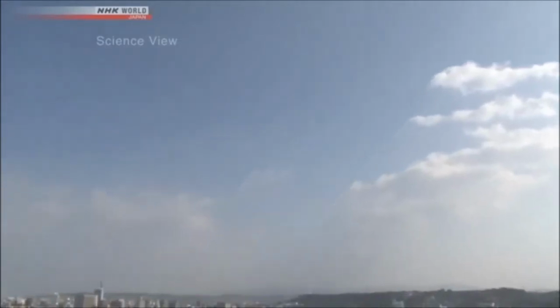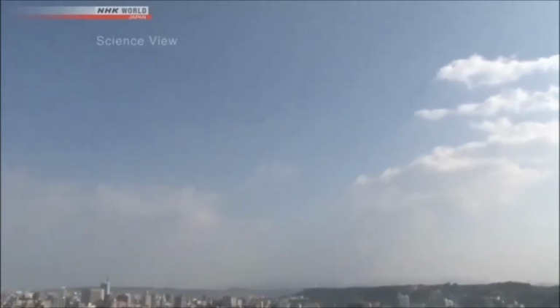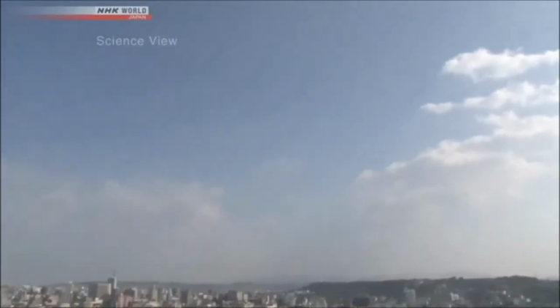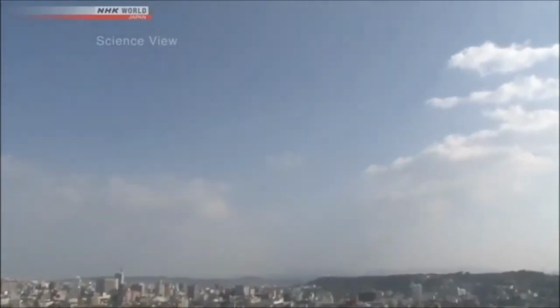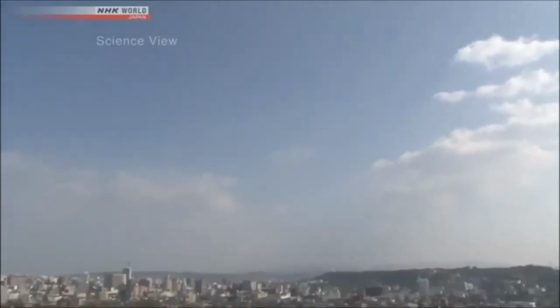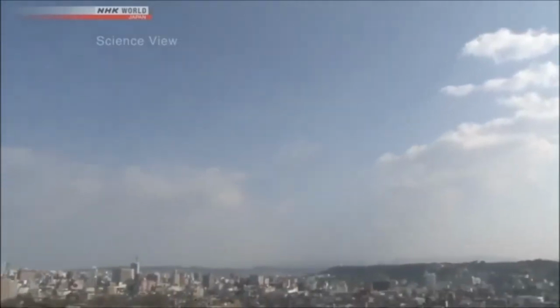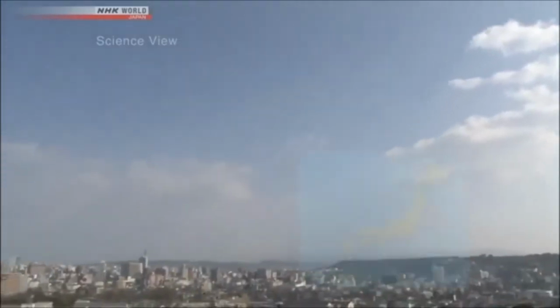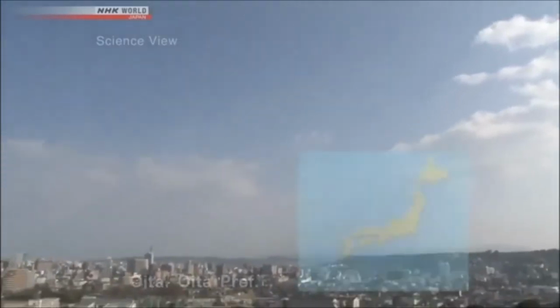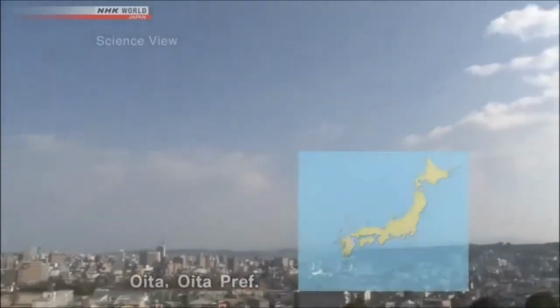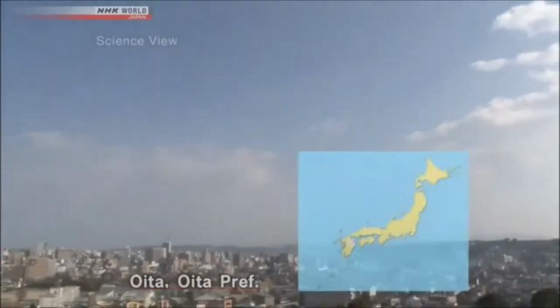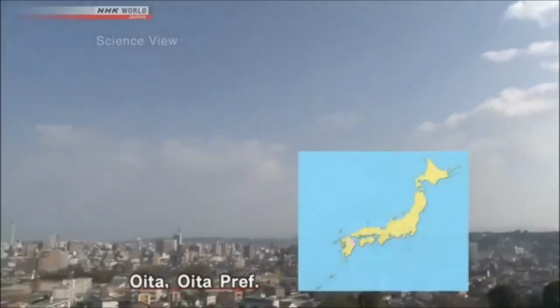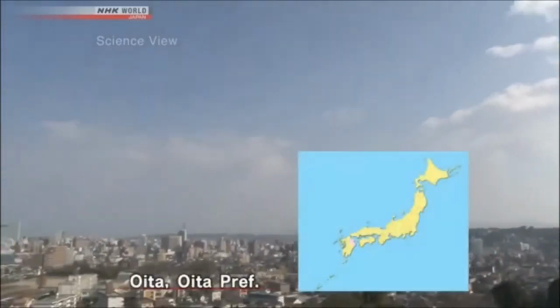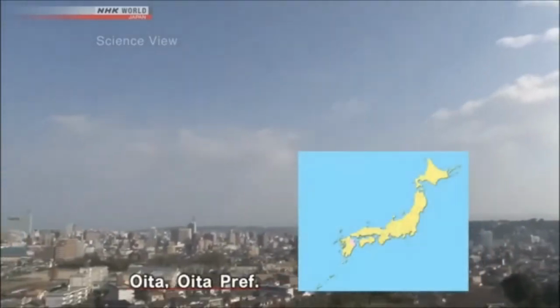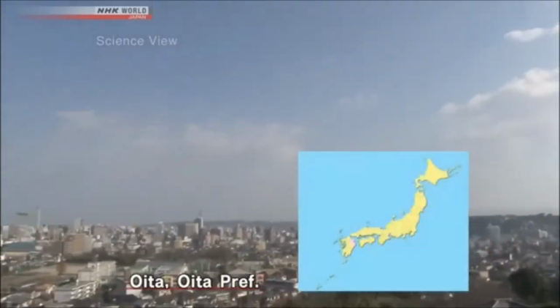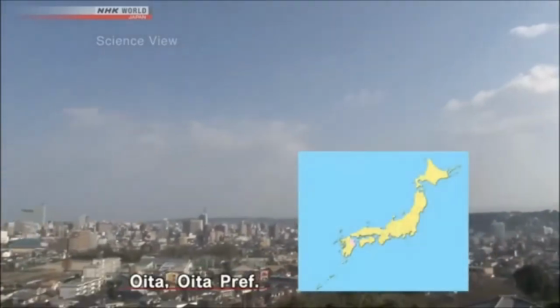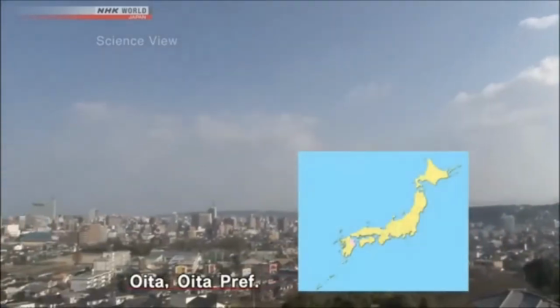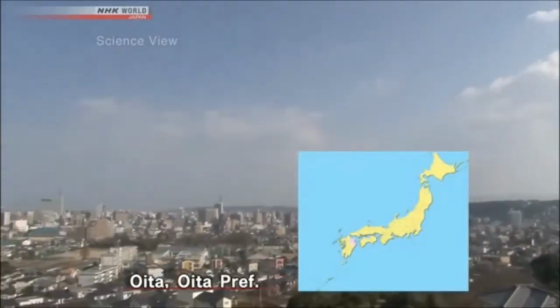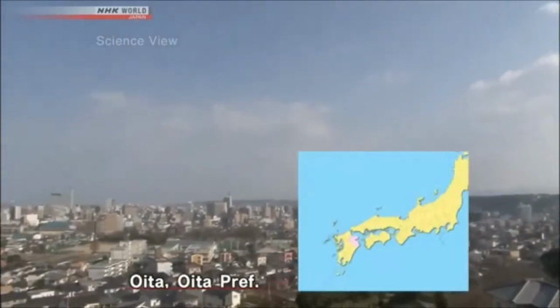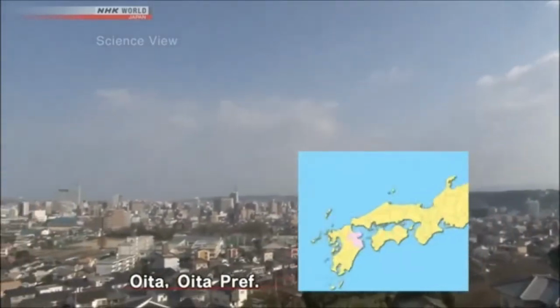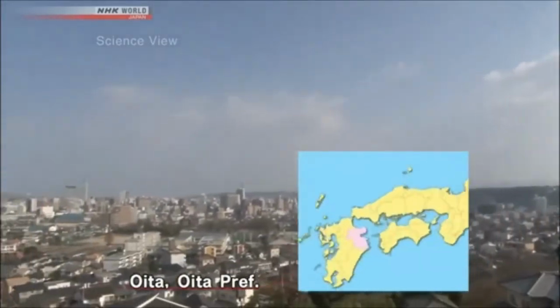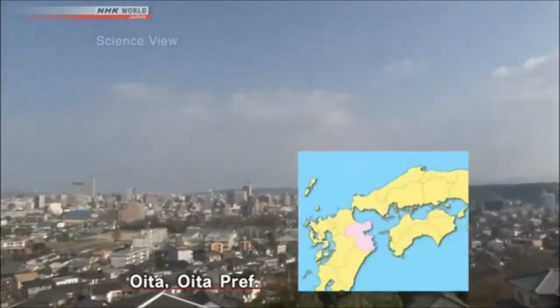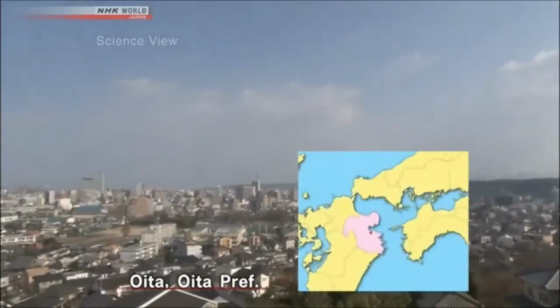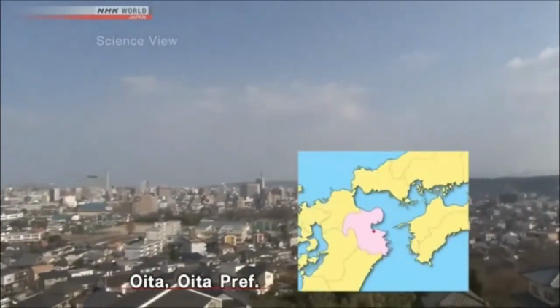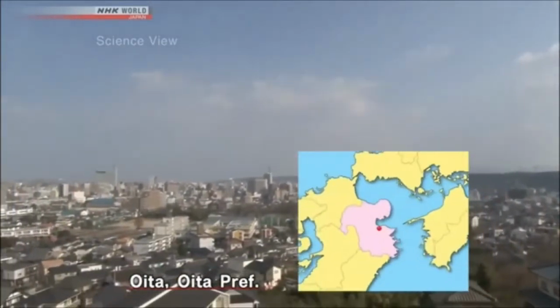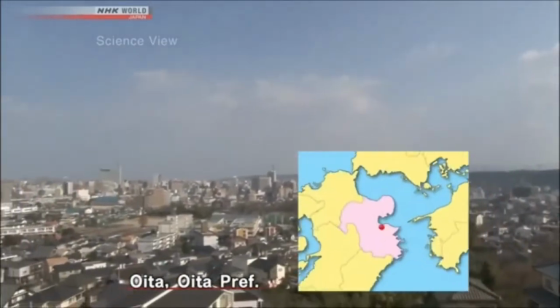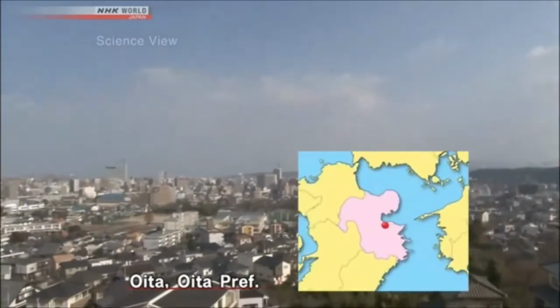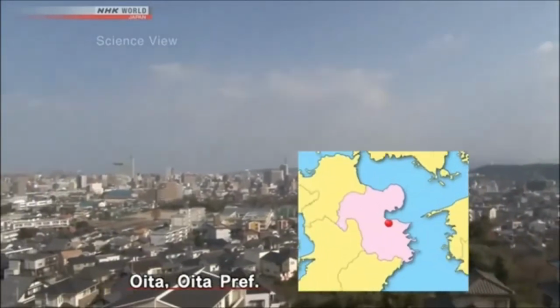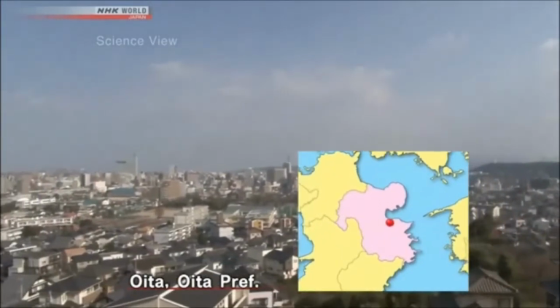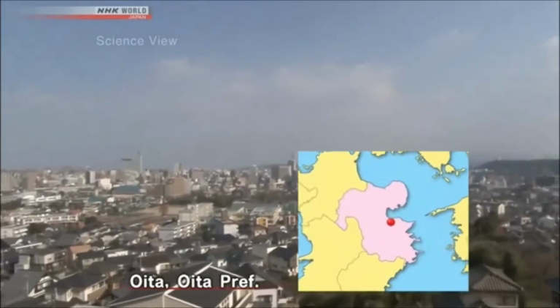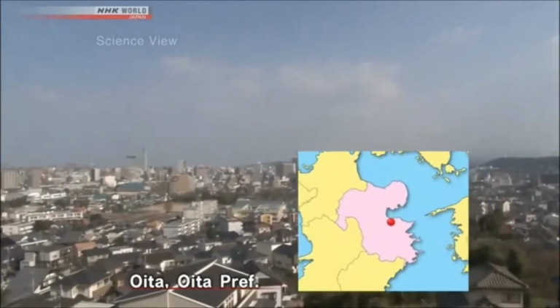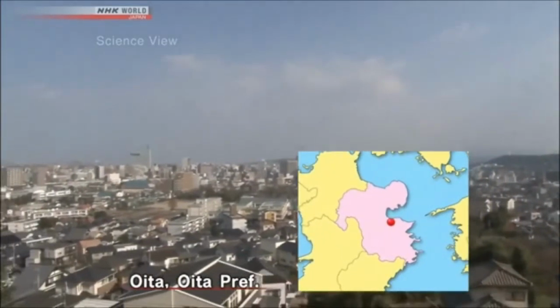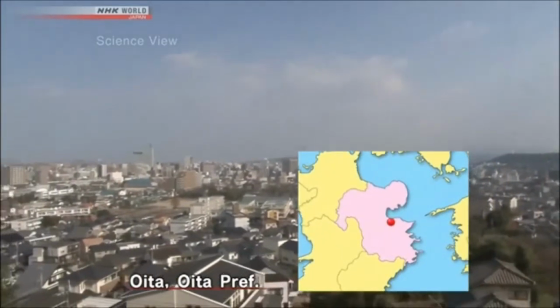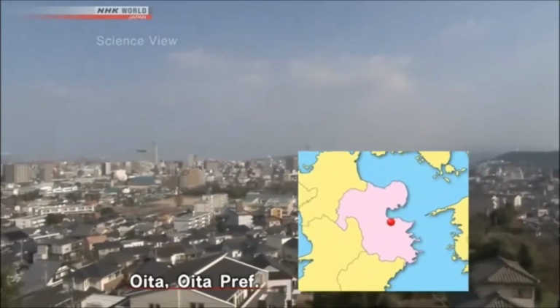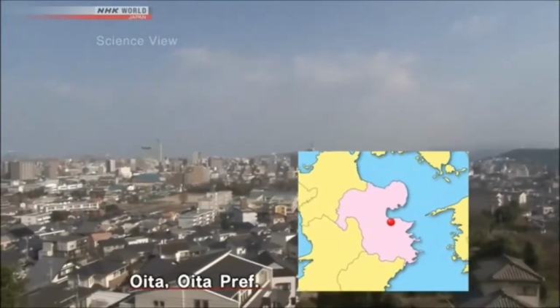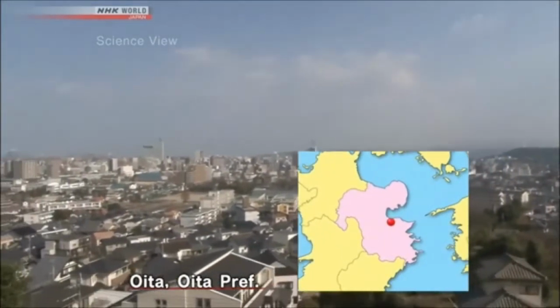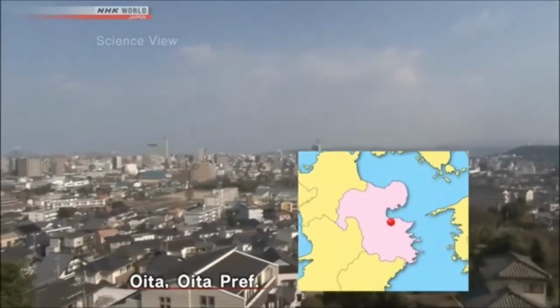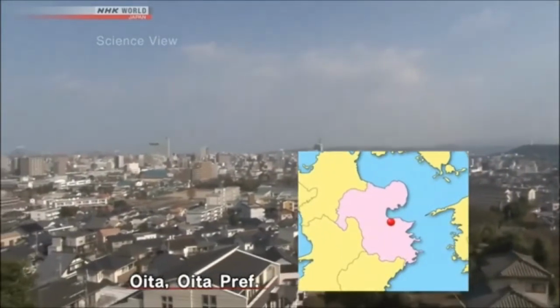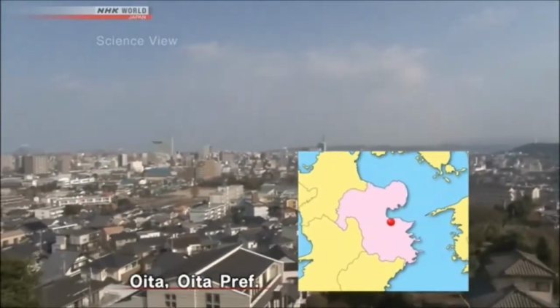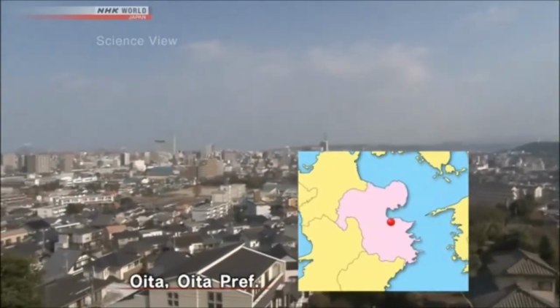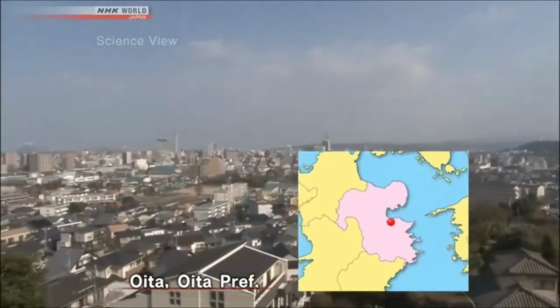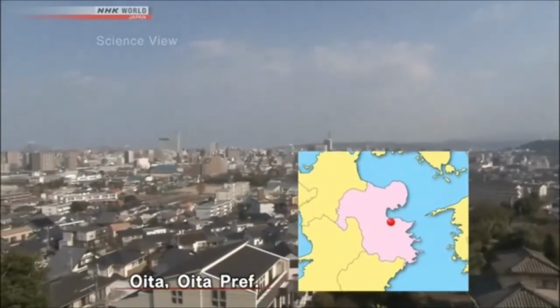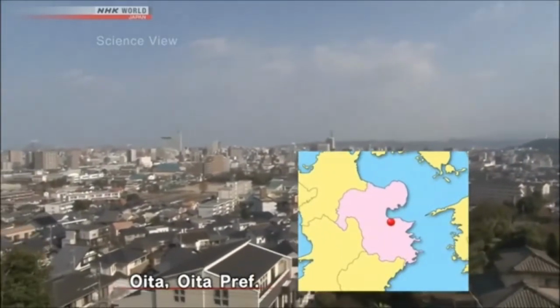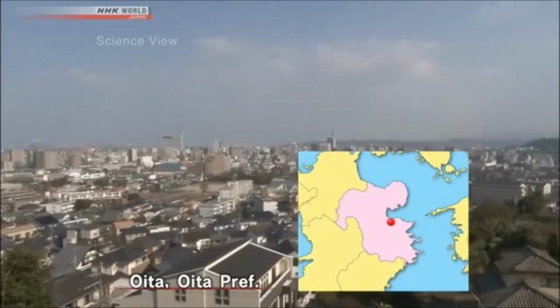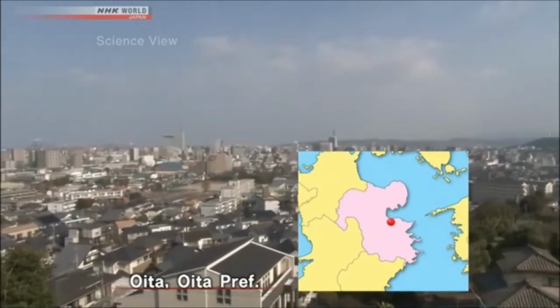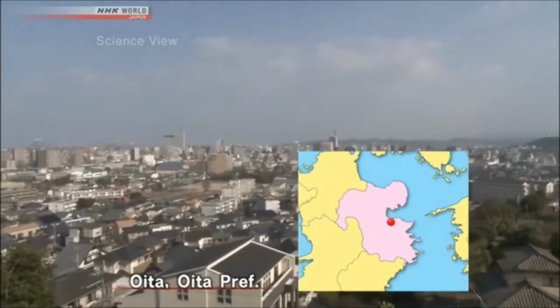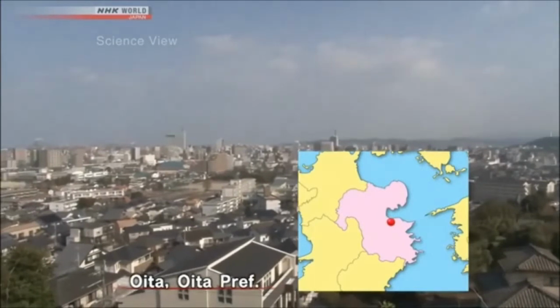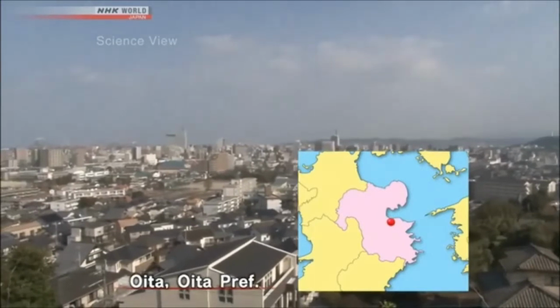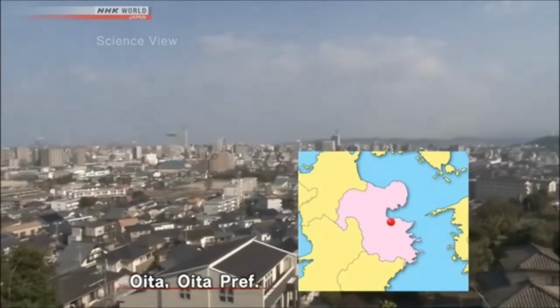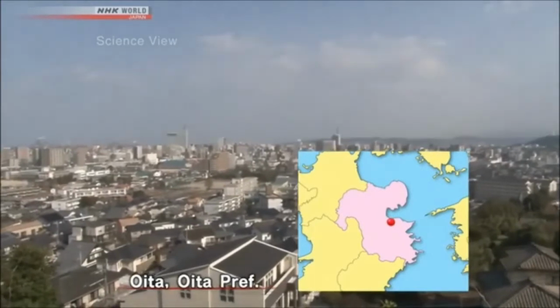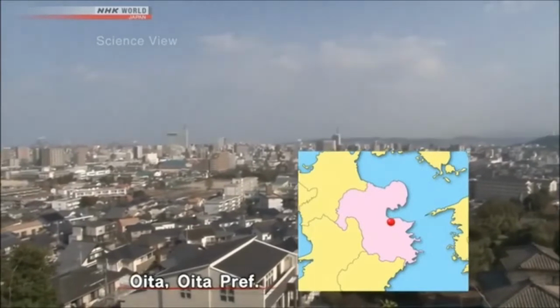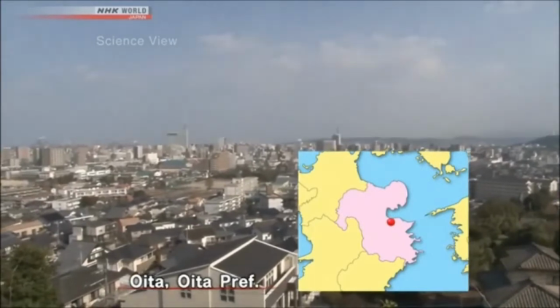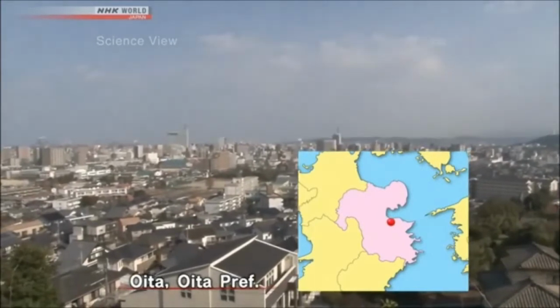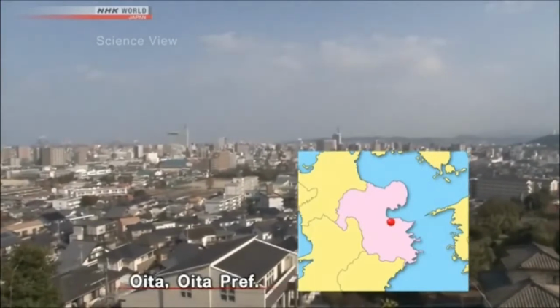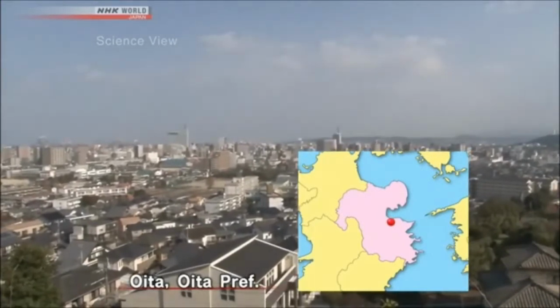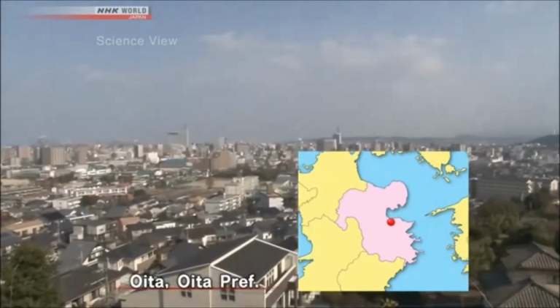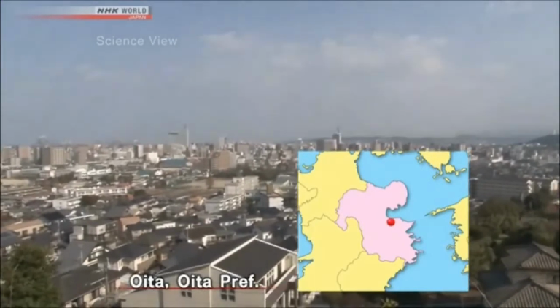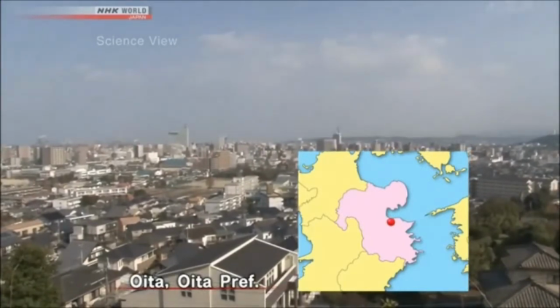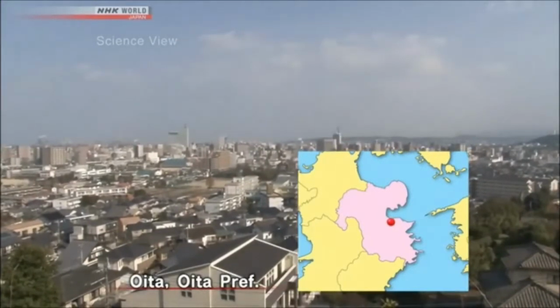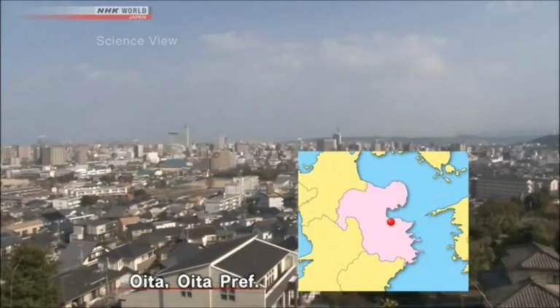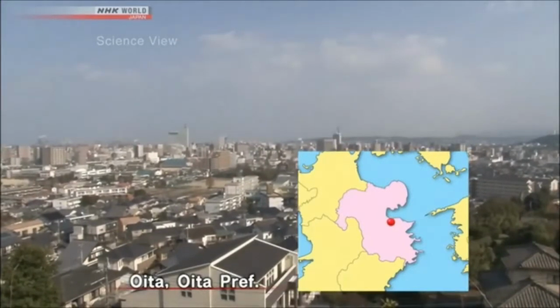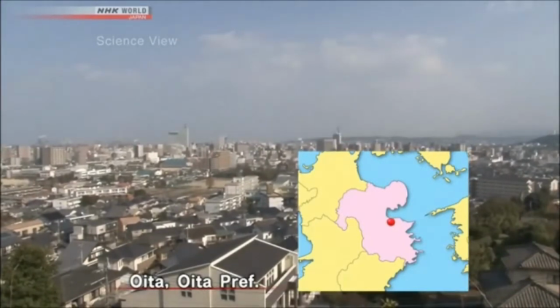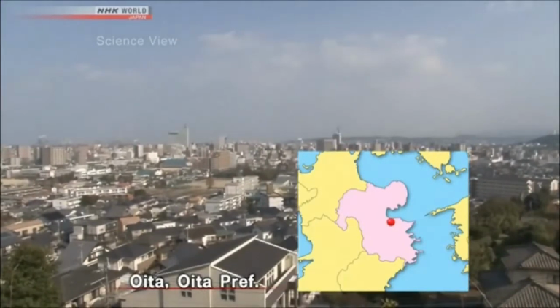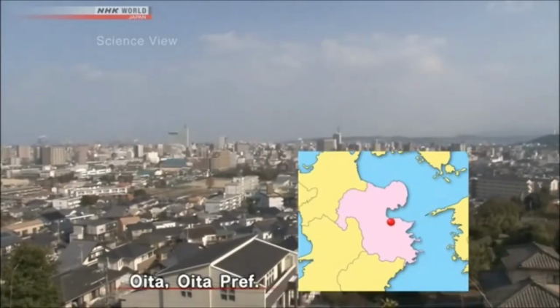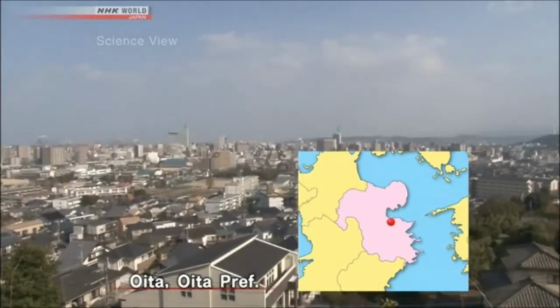We visited Oita City, which is located in Oita Prefecture and part of the Kyushu region.